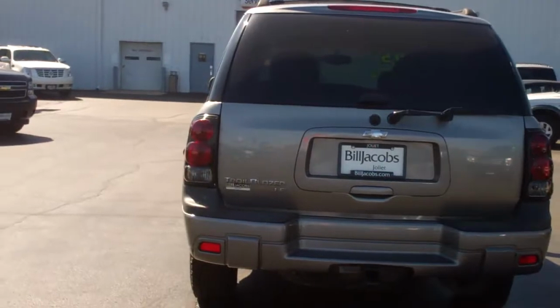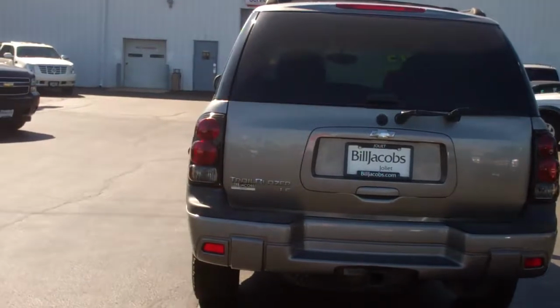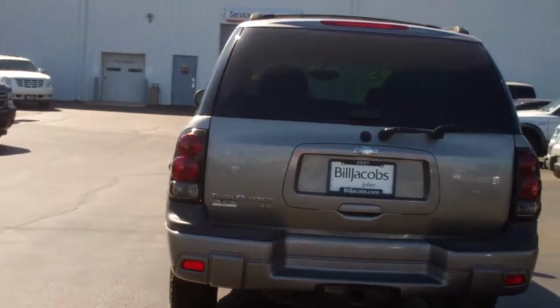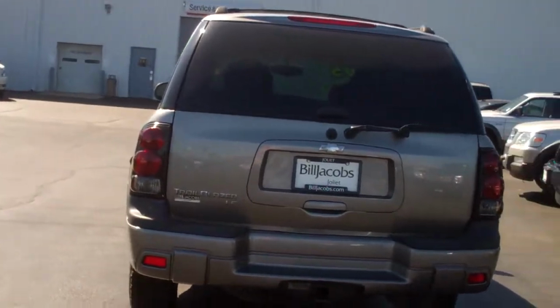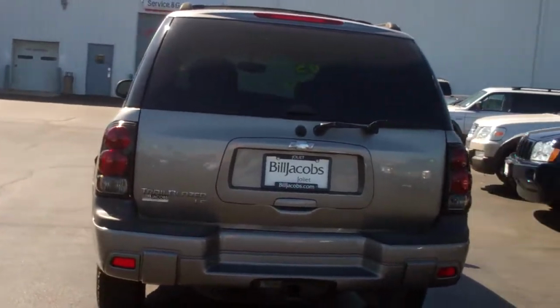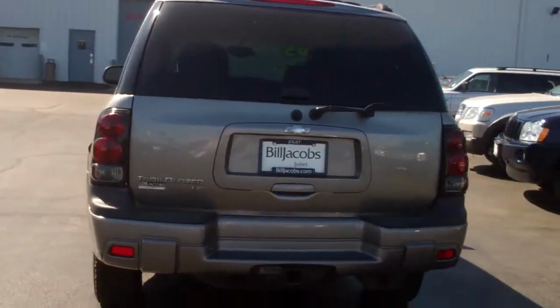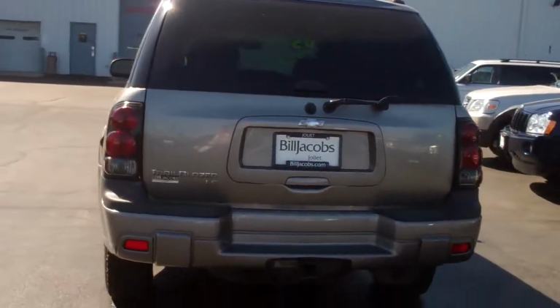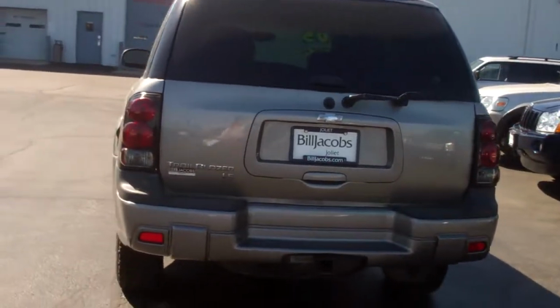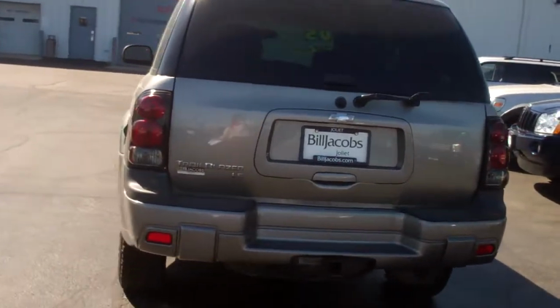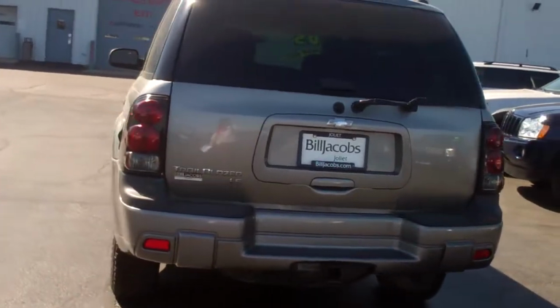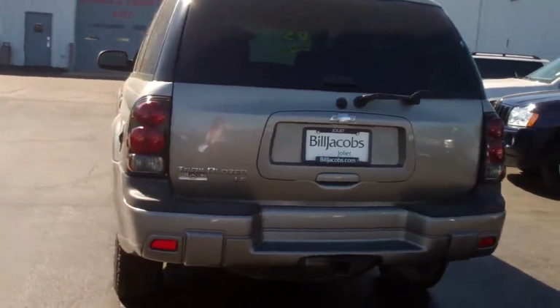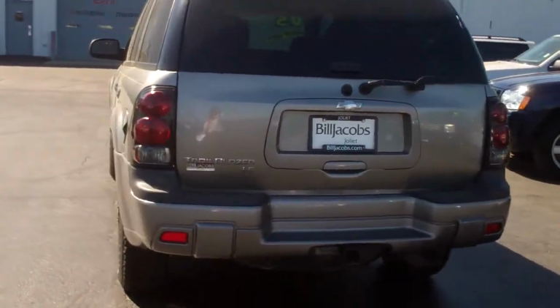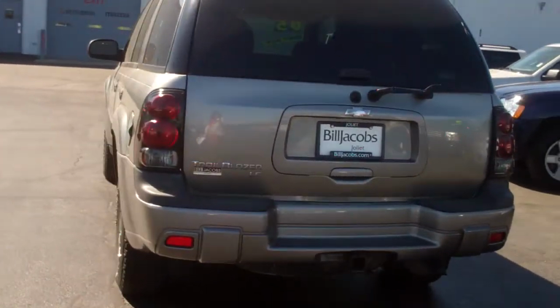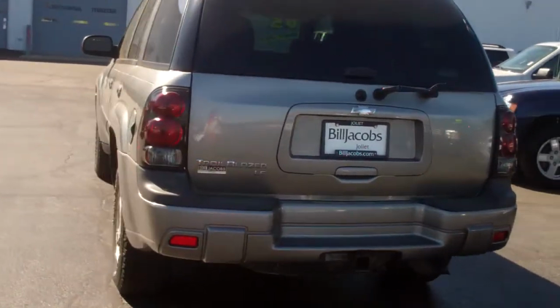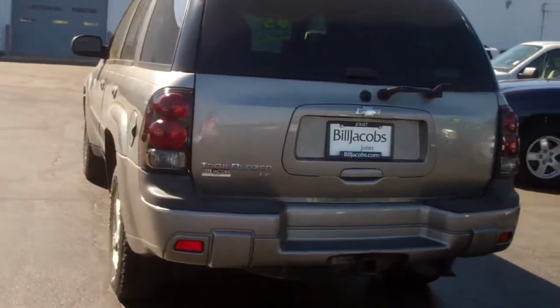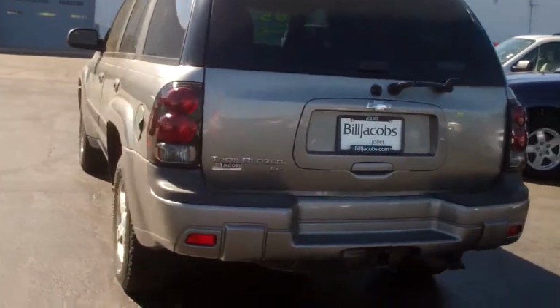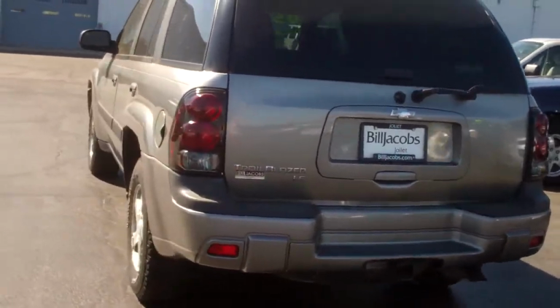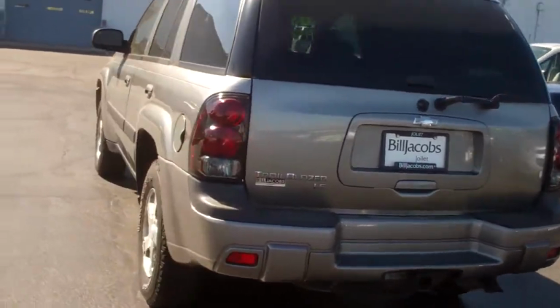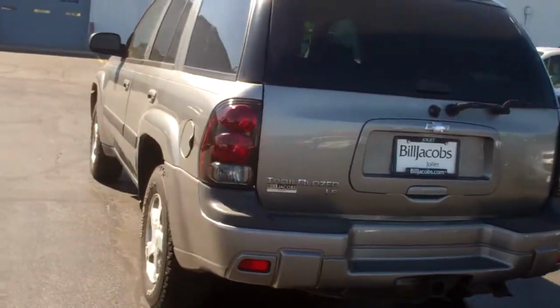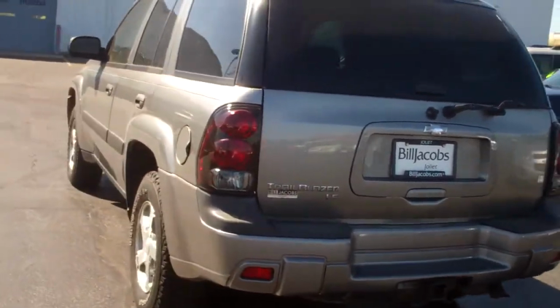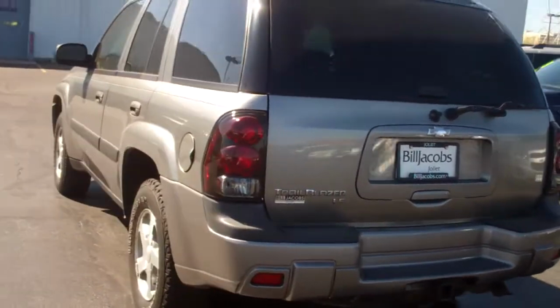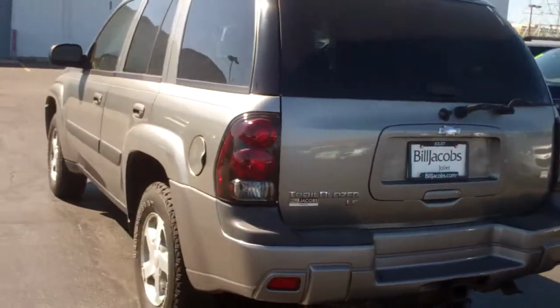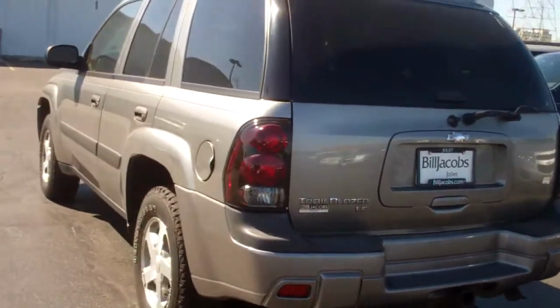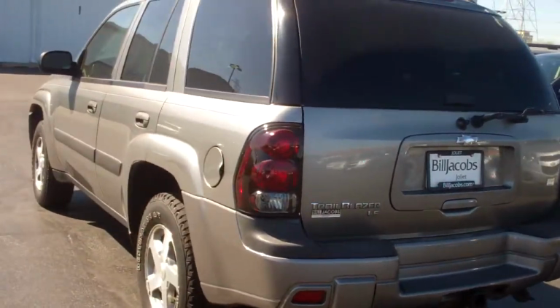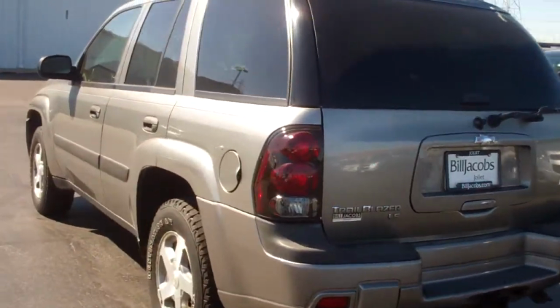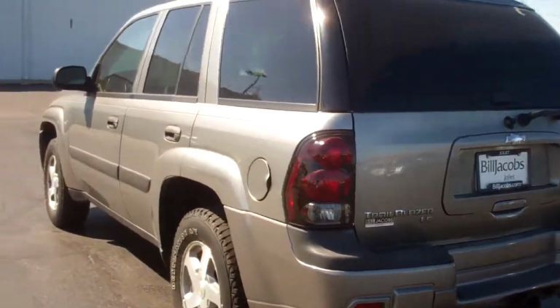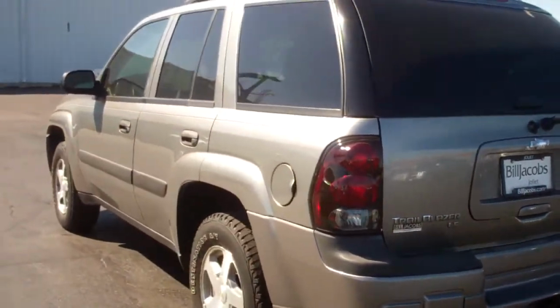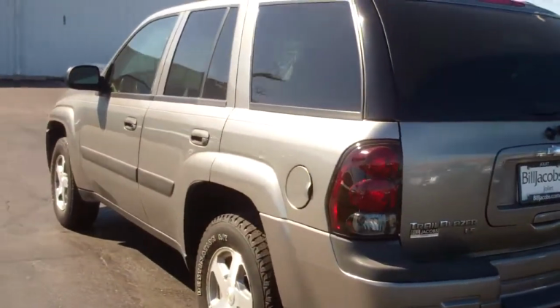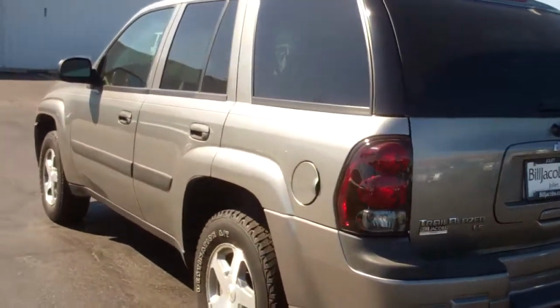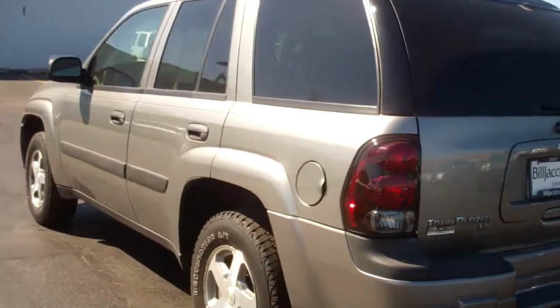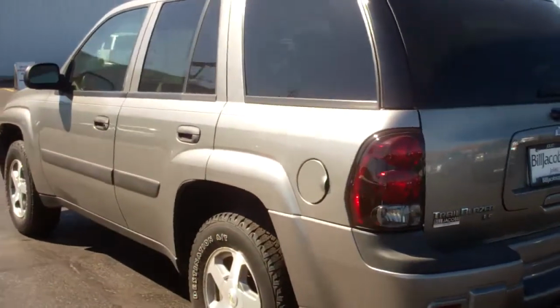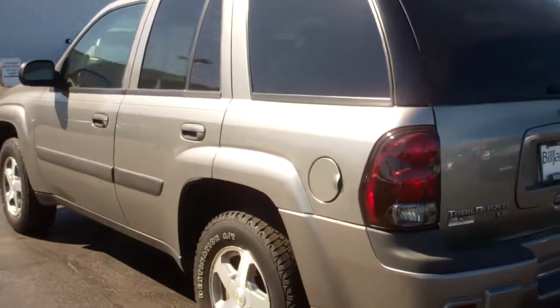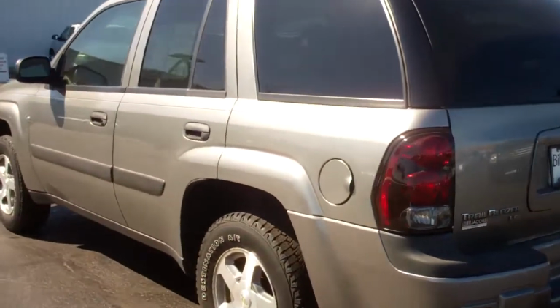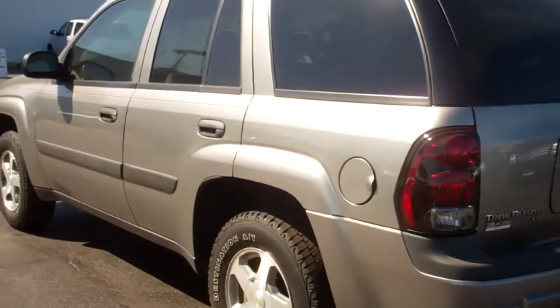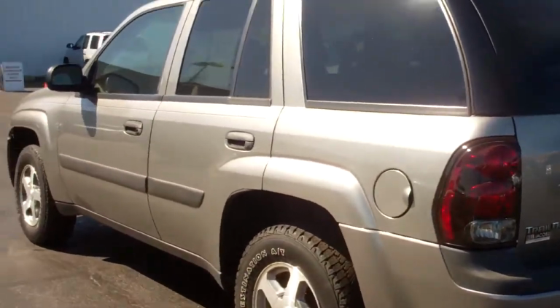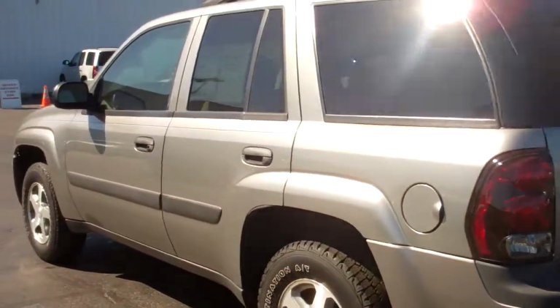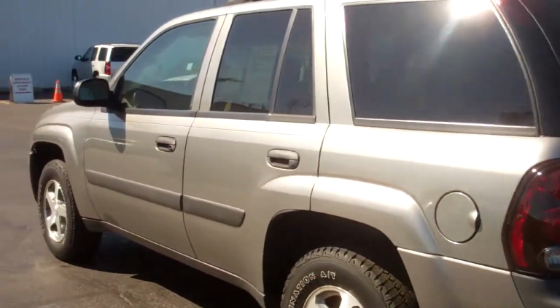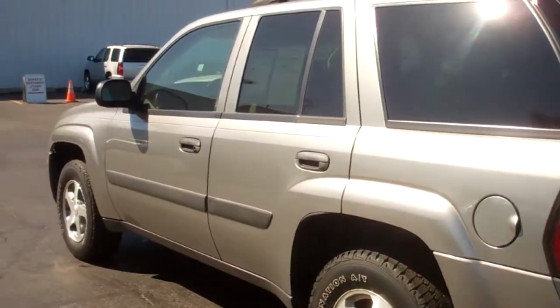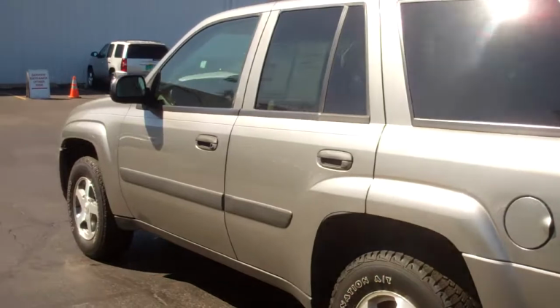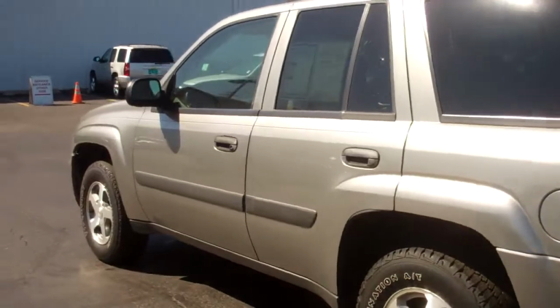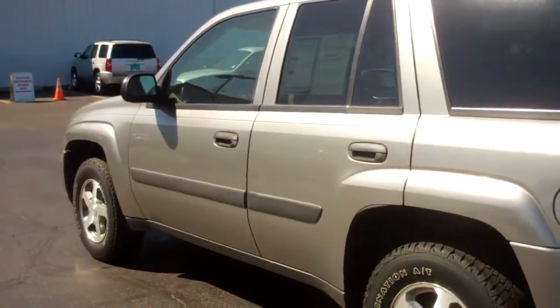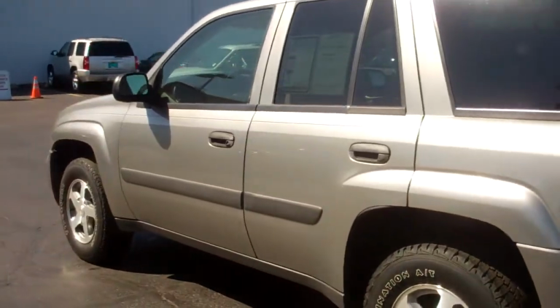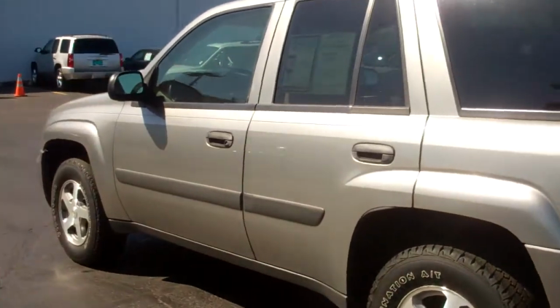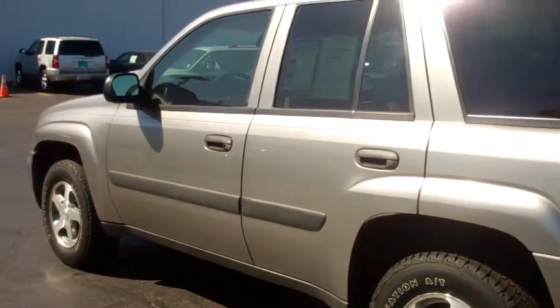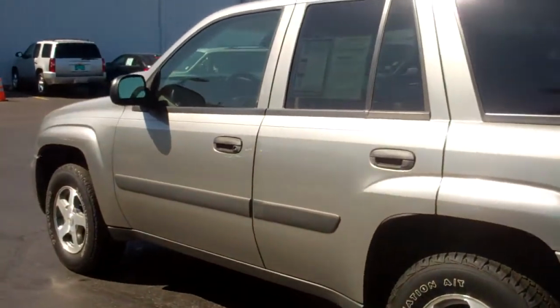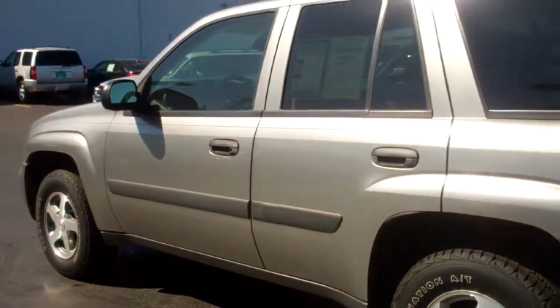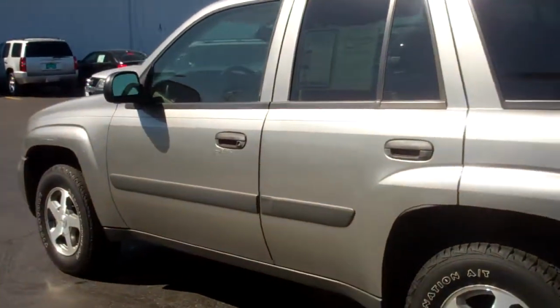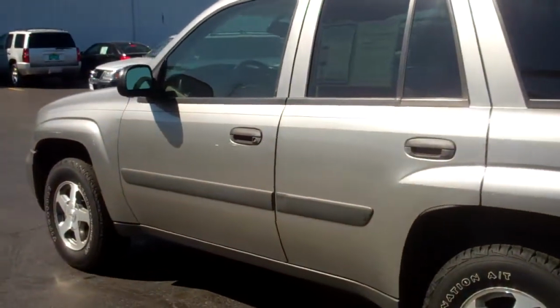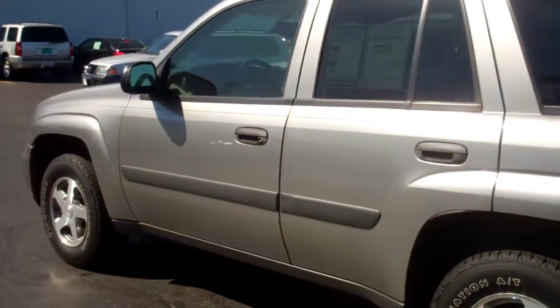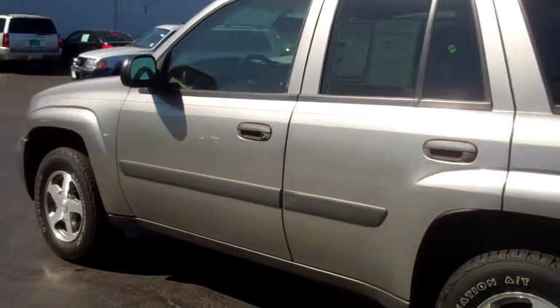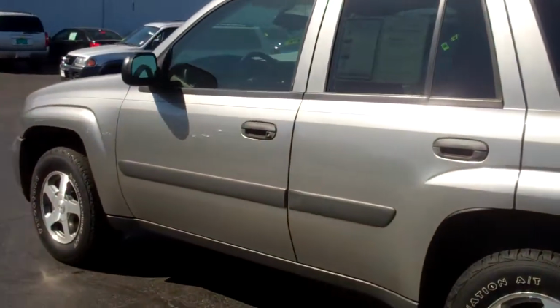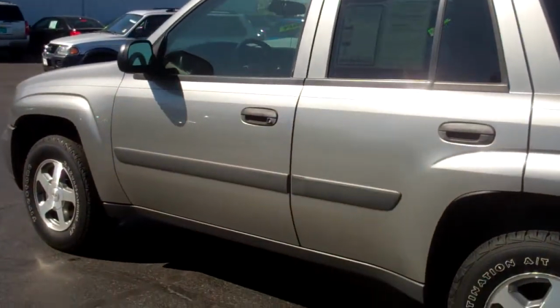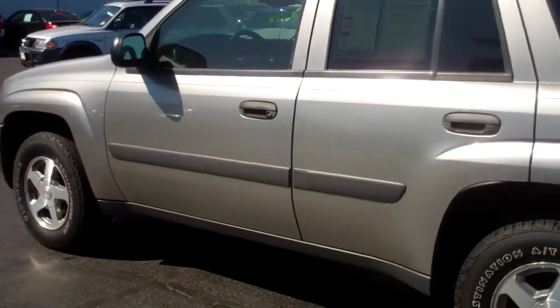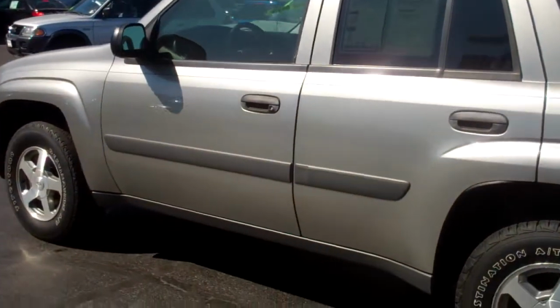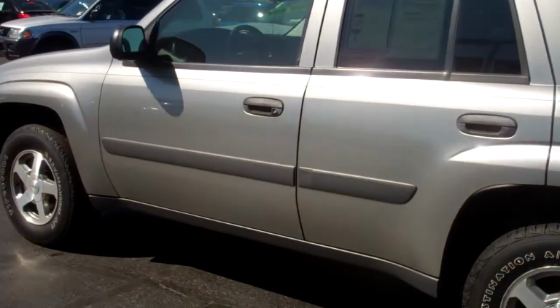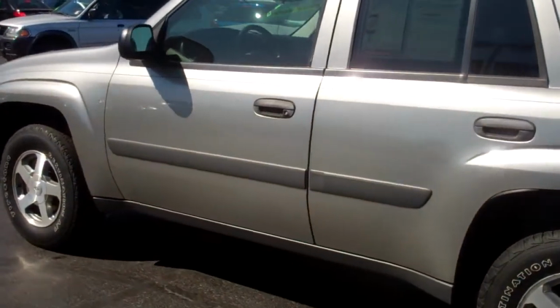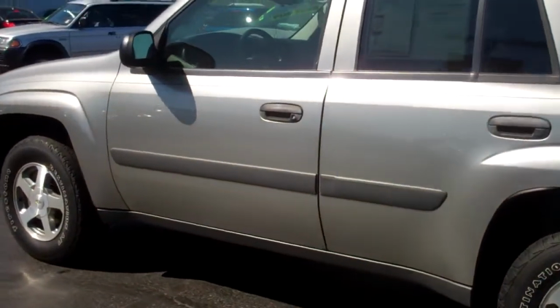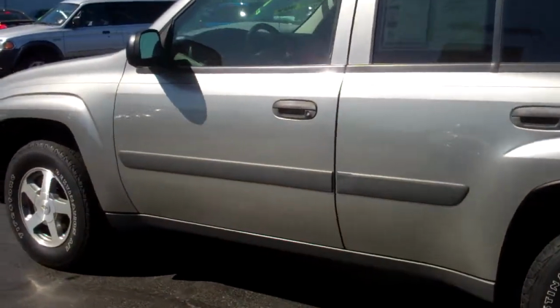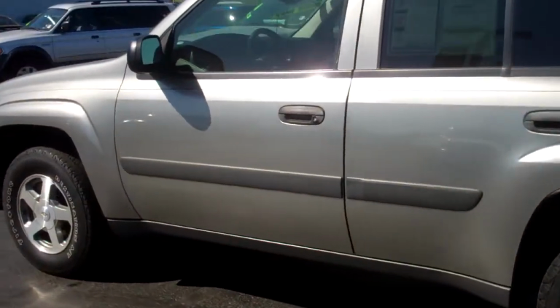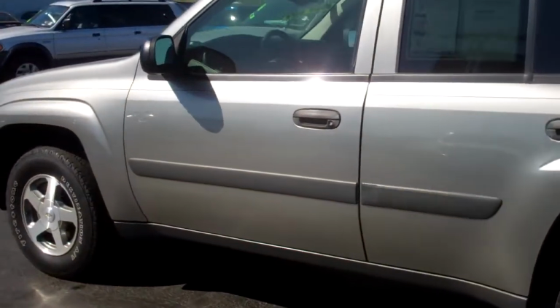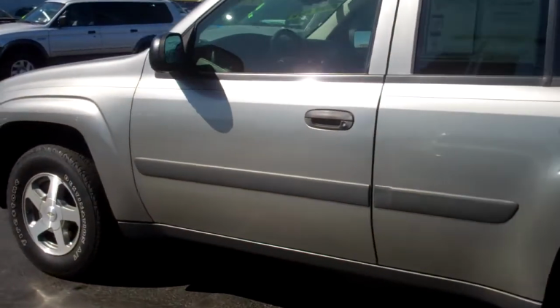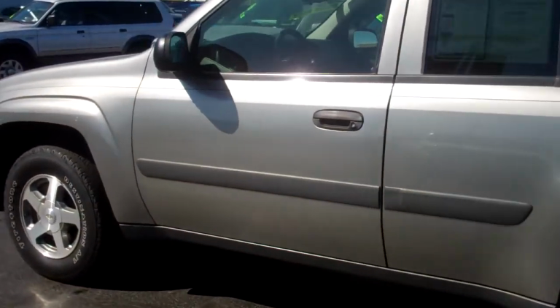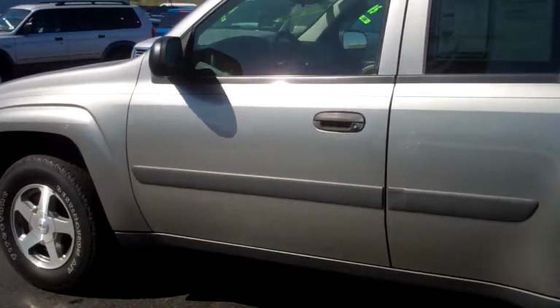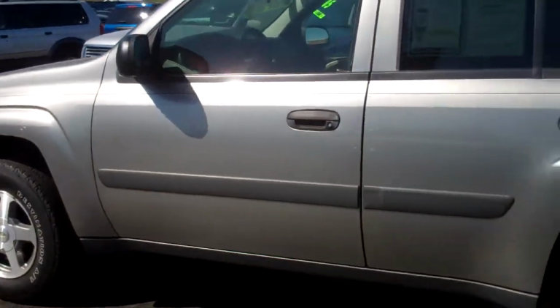Hey Bob, this is Dana from Bill Jacobson Joliet giving you a quick little video walk around of the 05 Trailblazer you are interested in.